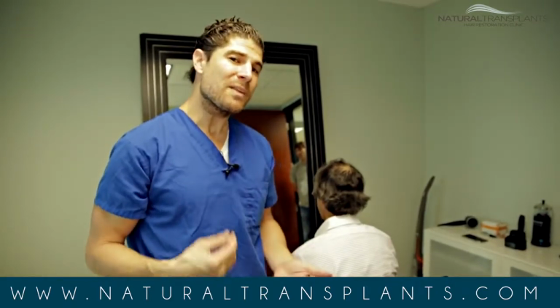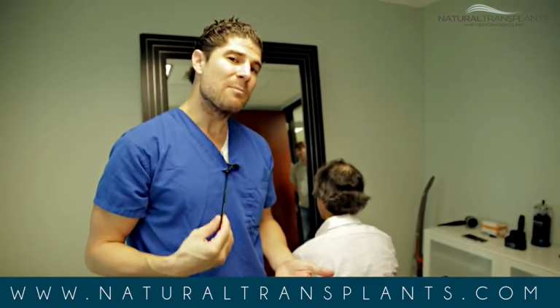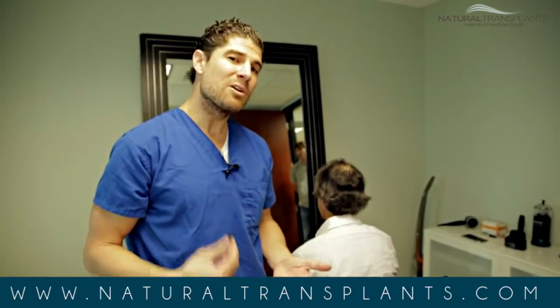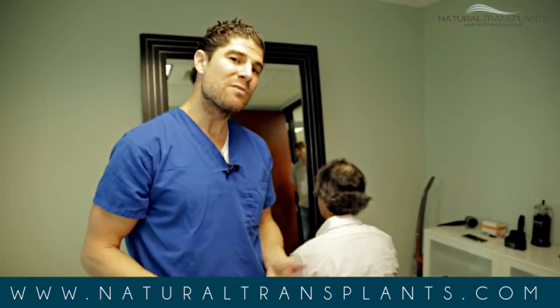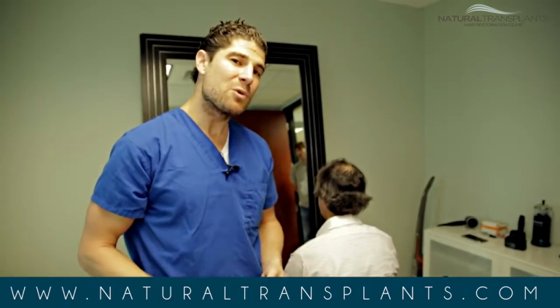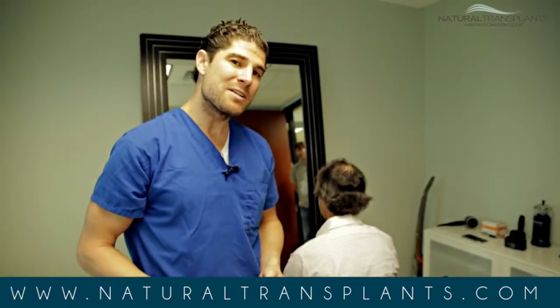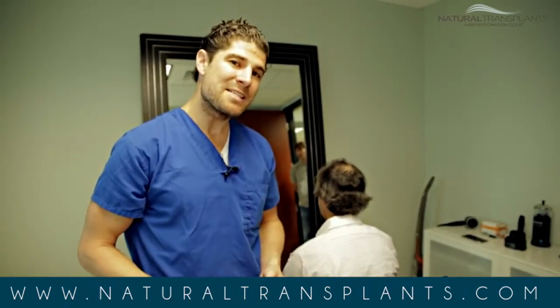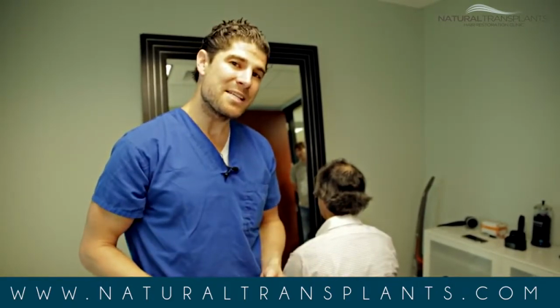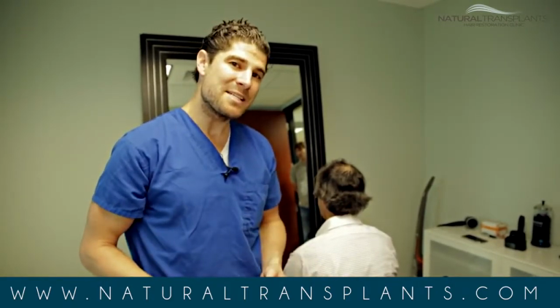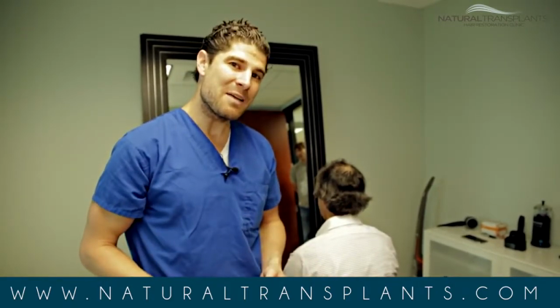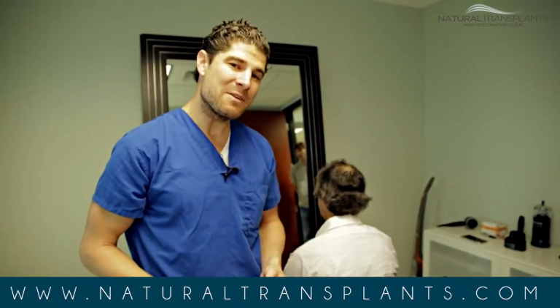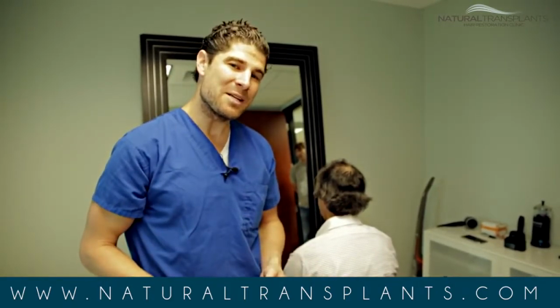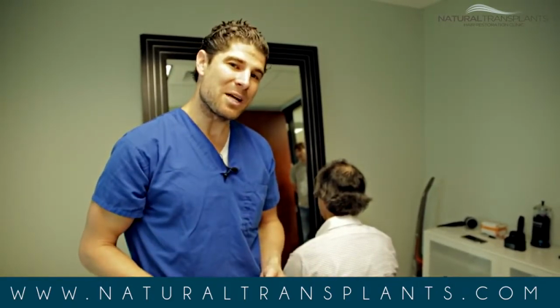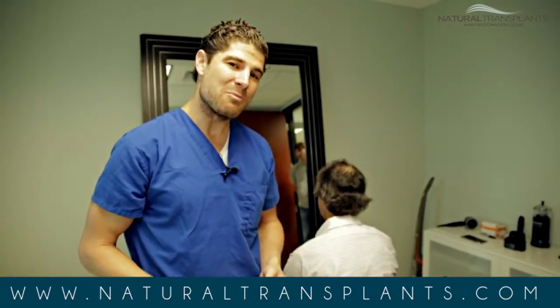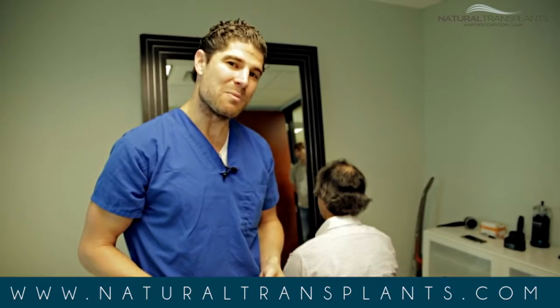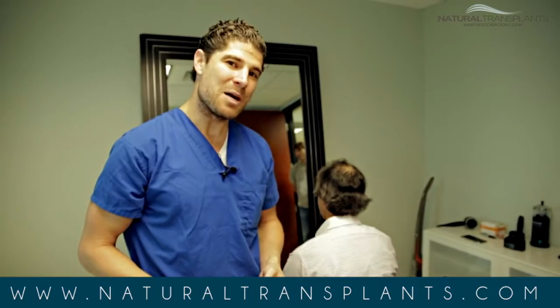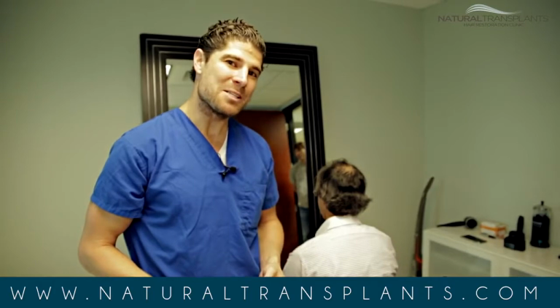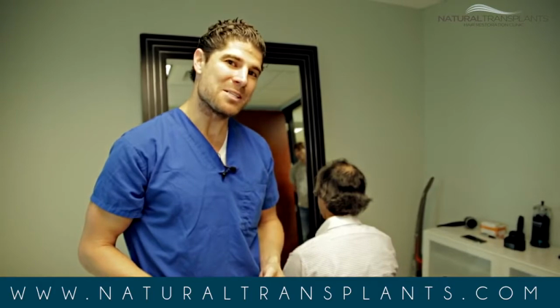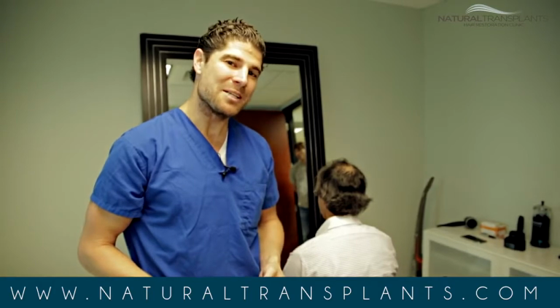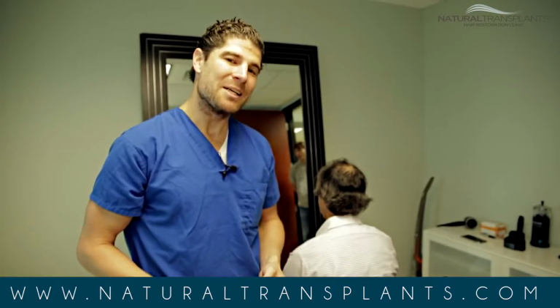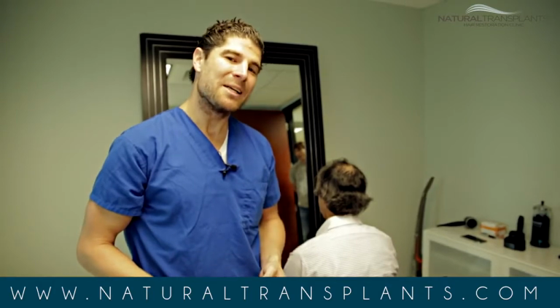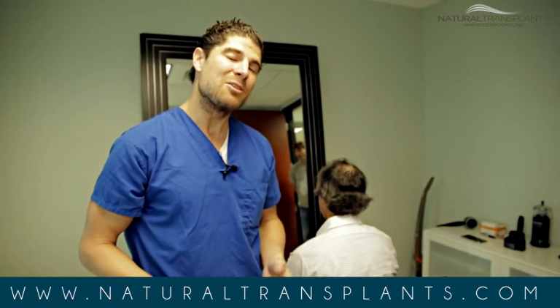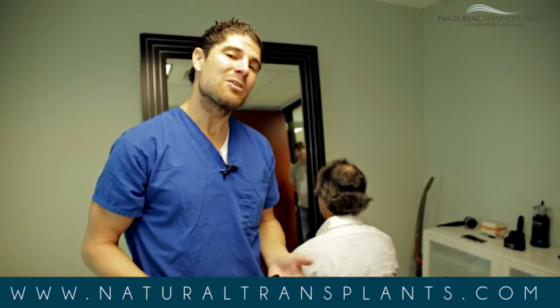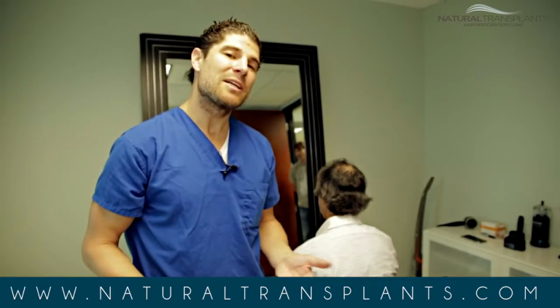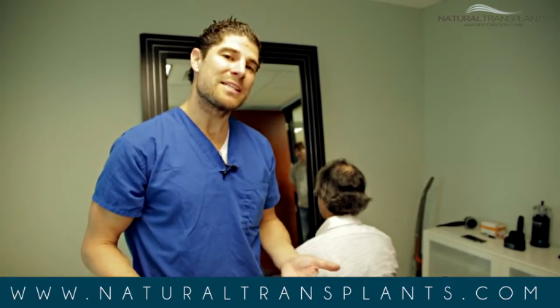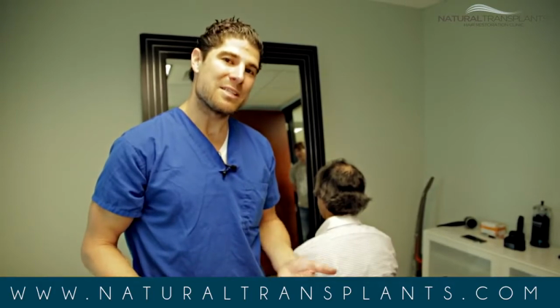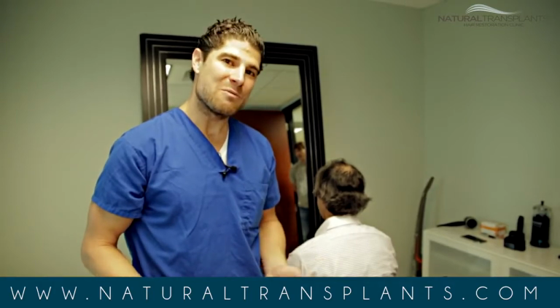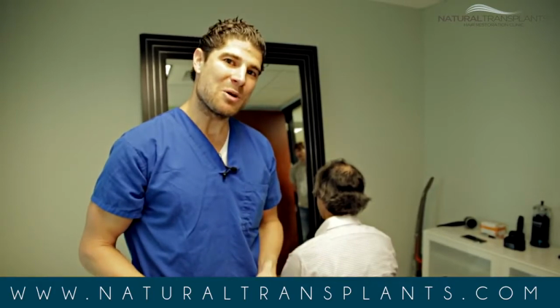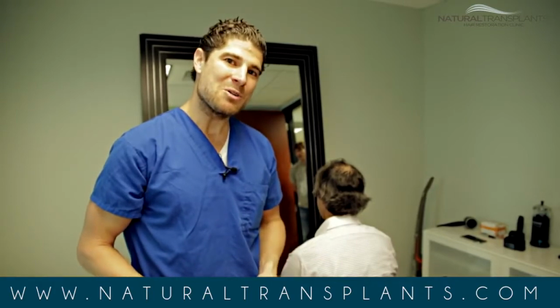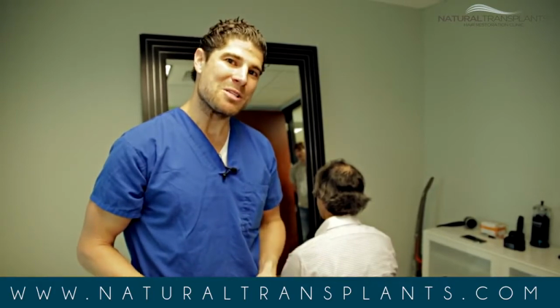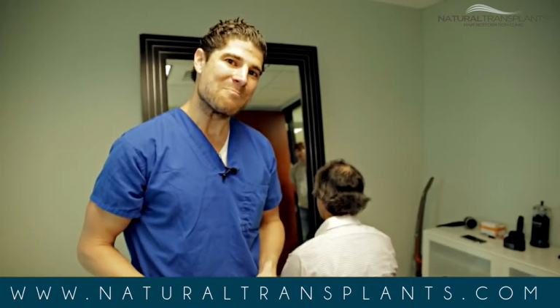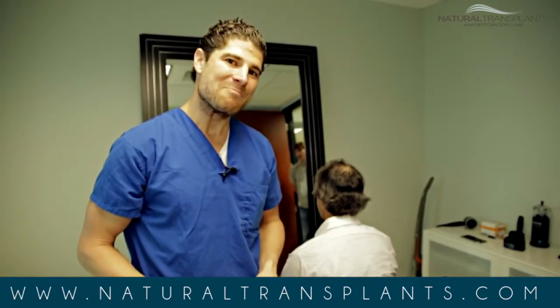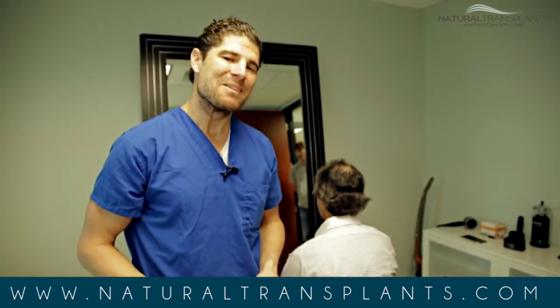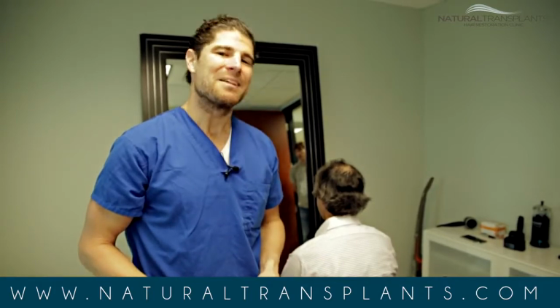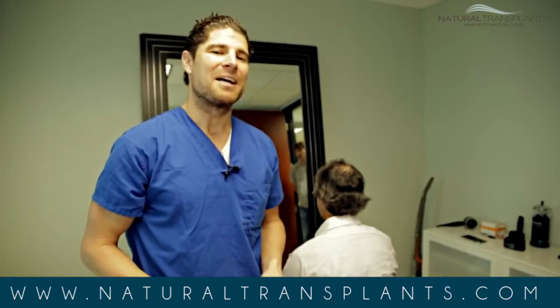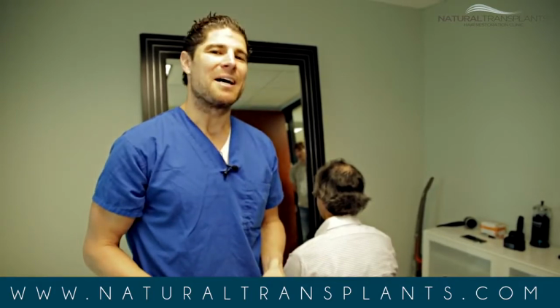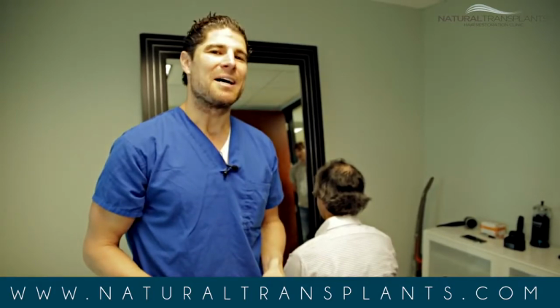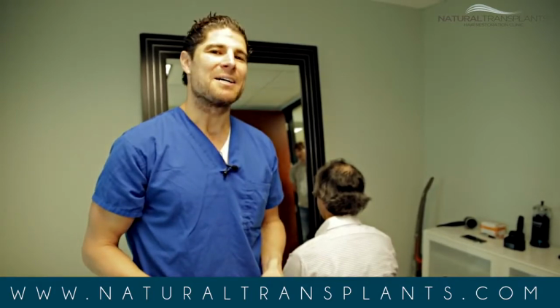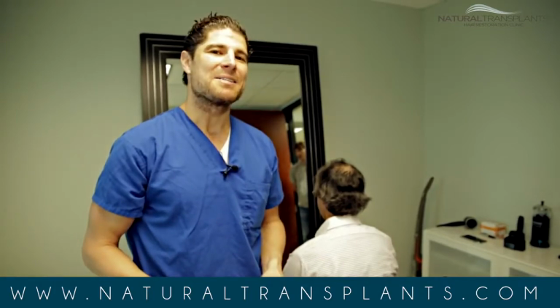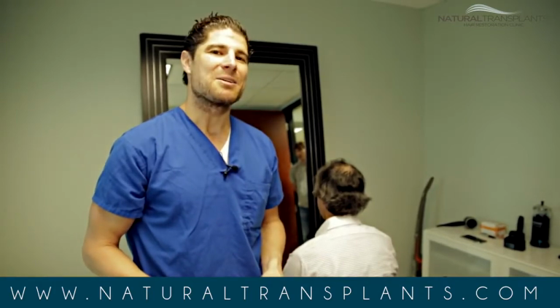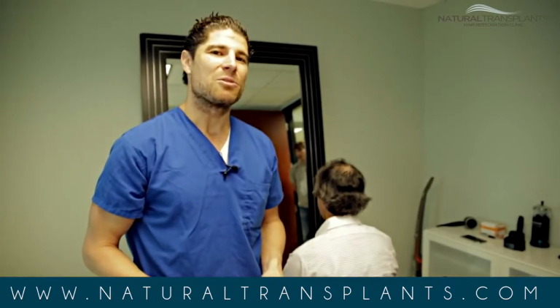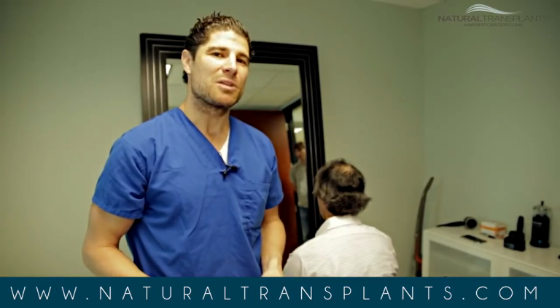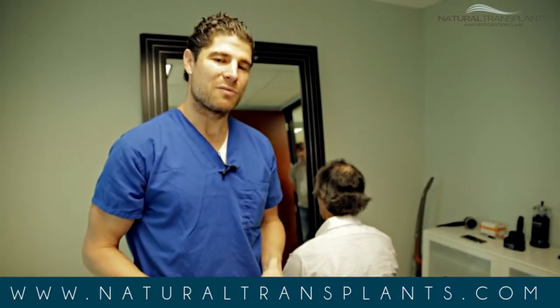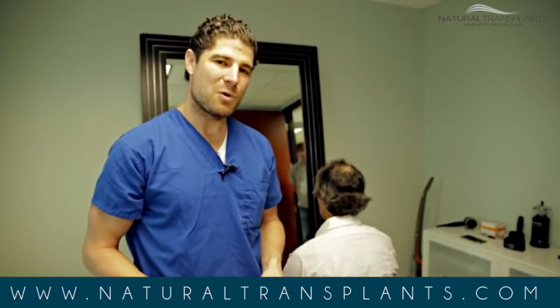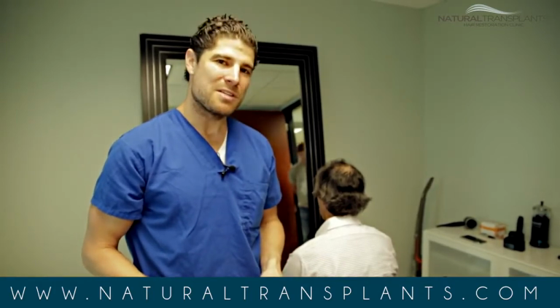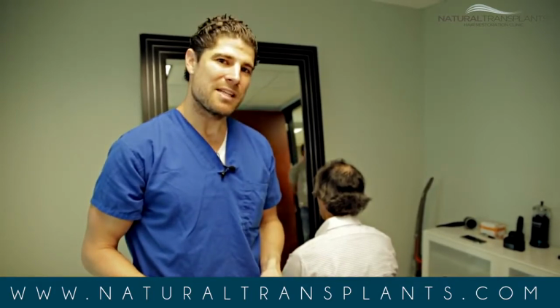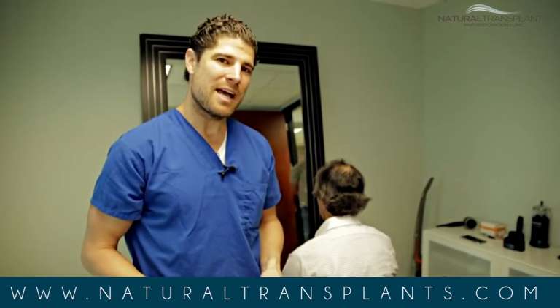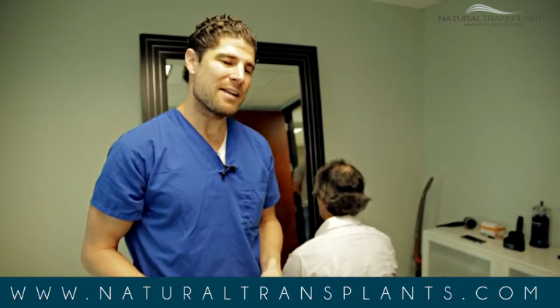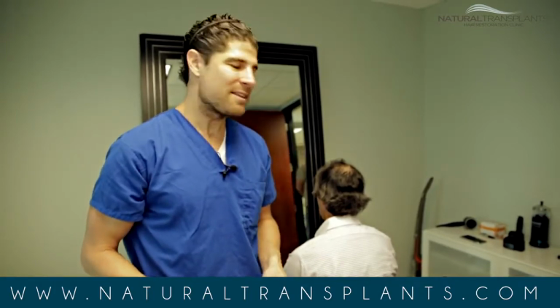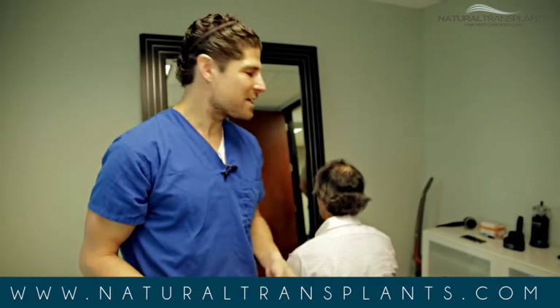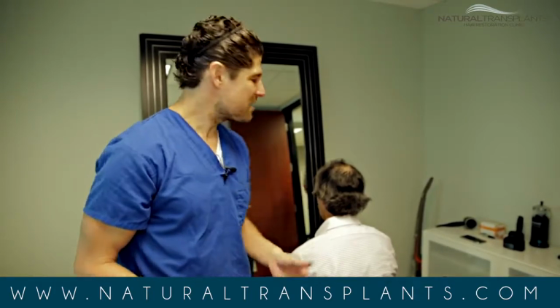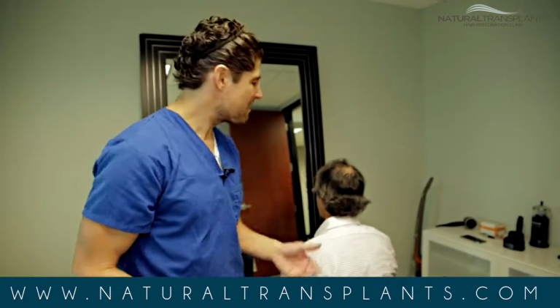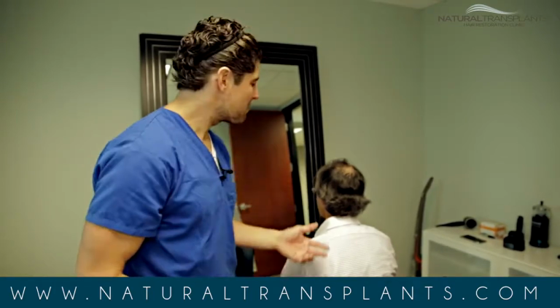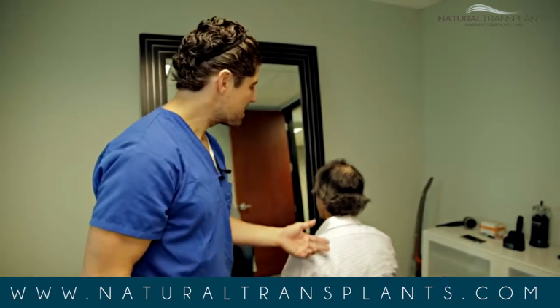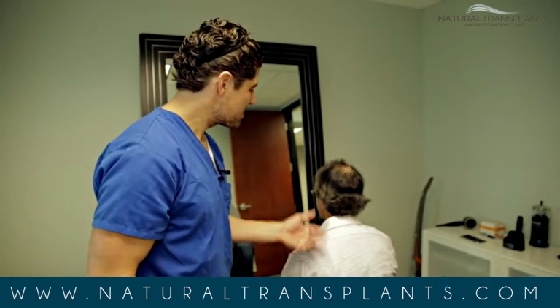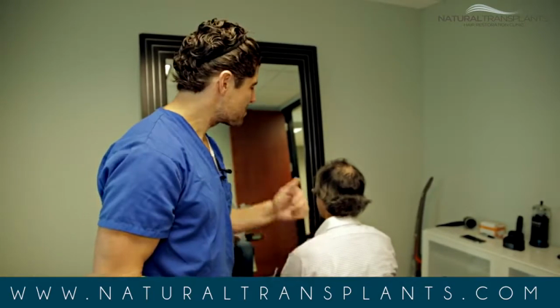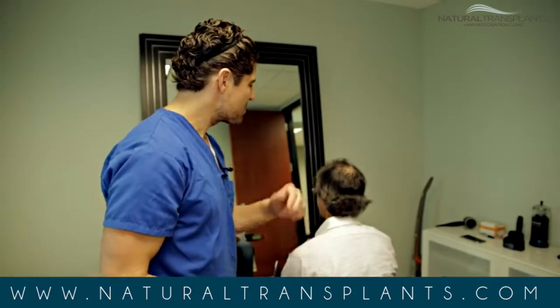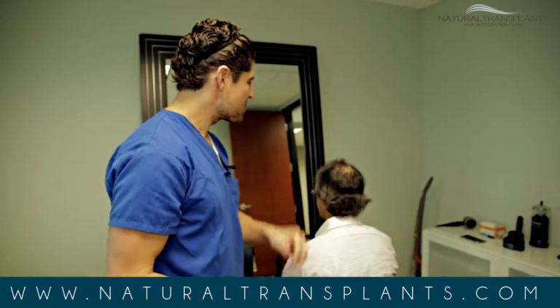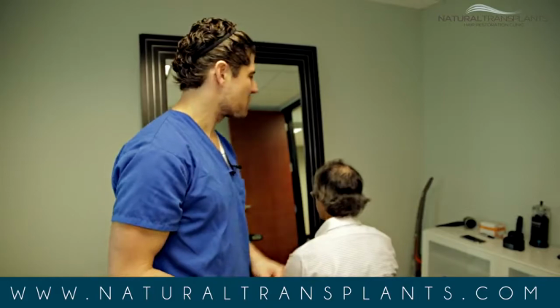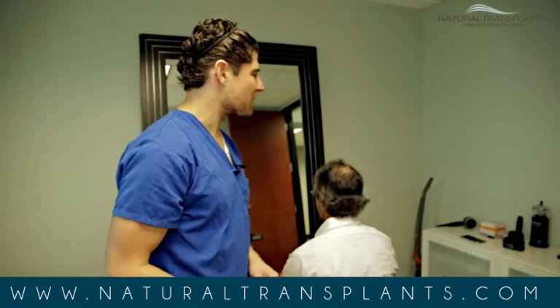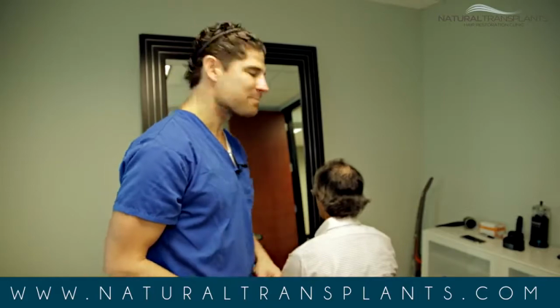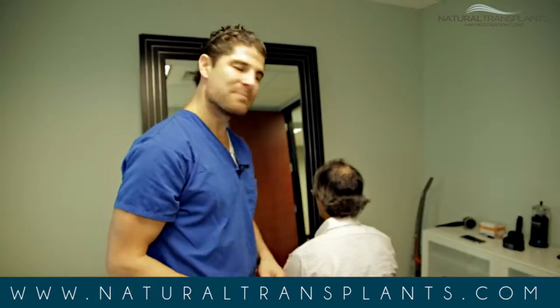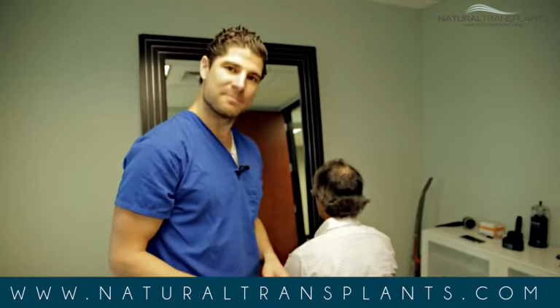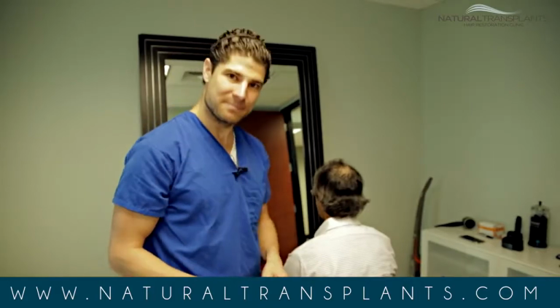I'm looking forward to seeing David in a couple months — he's going to look like a different person. We're looking forward to that, and thank you David for being such a good sport.